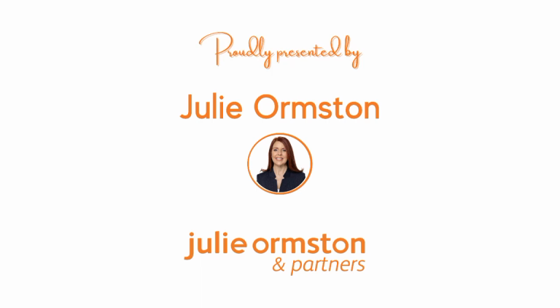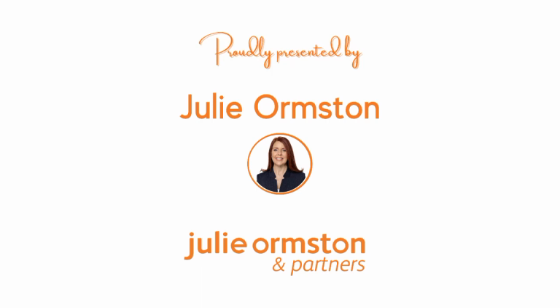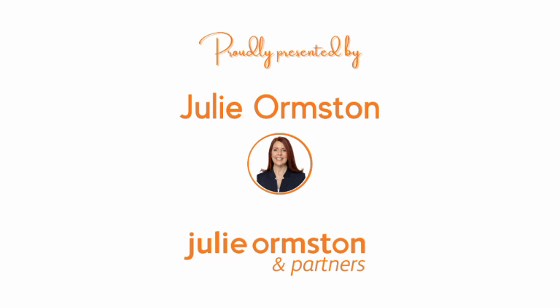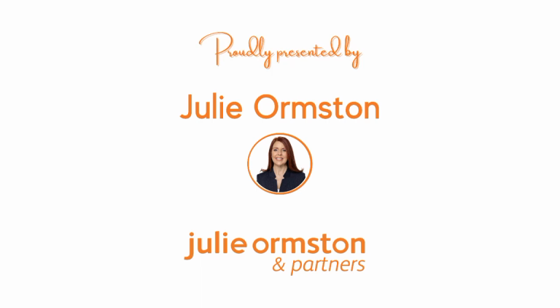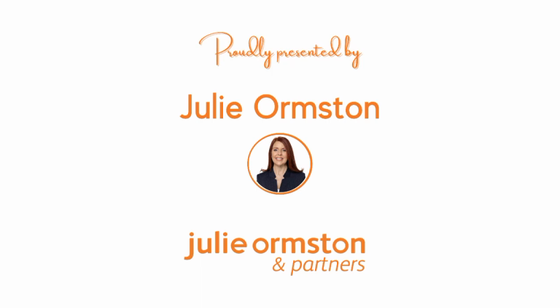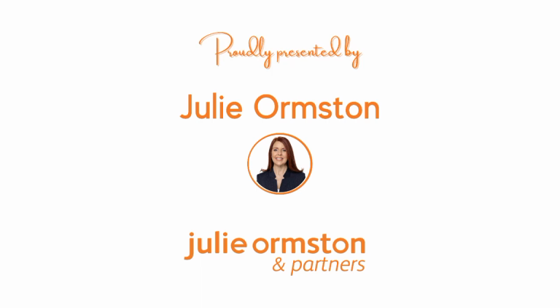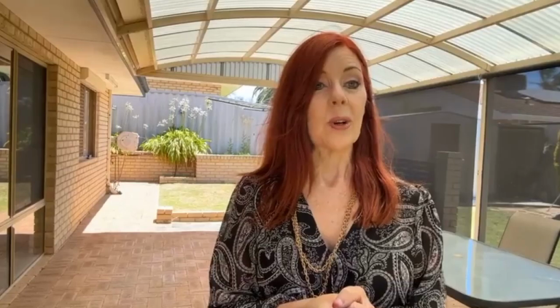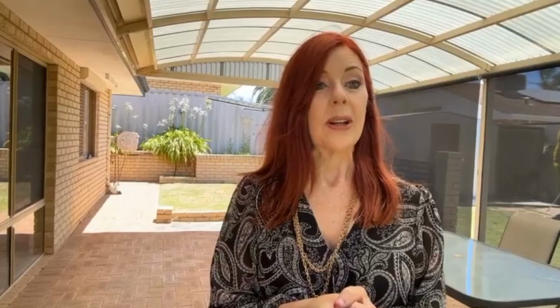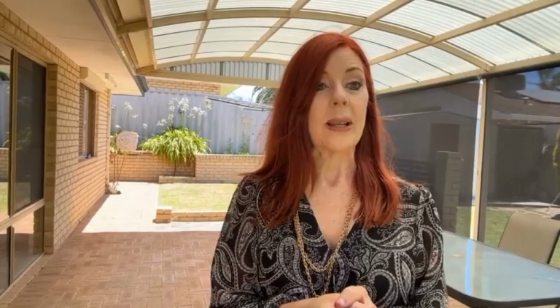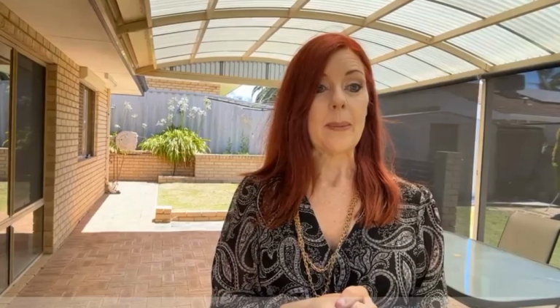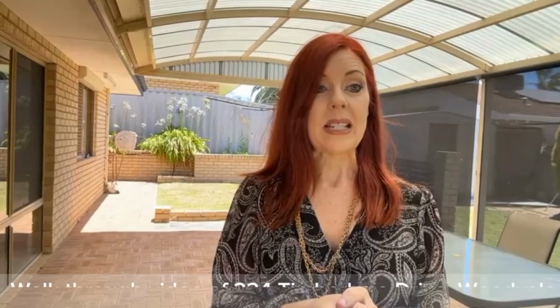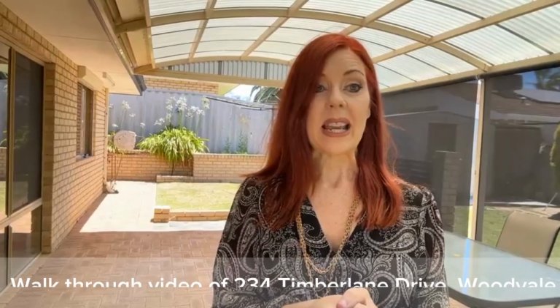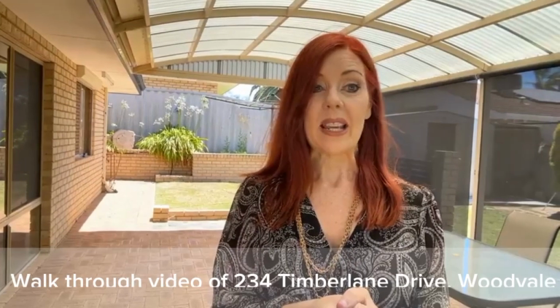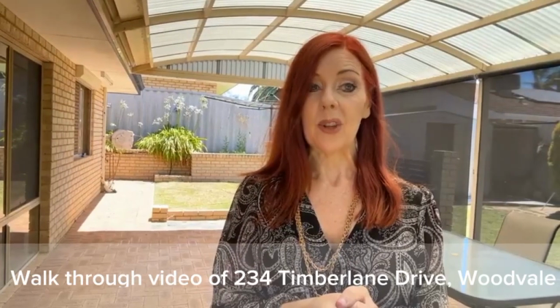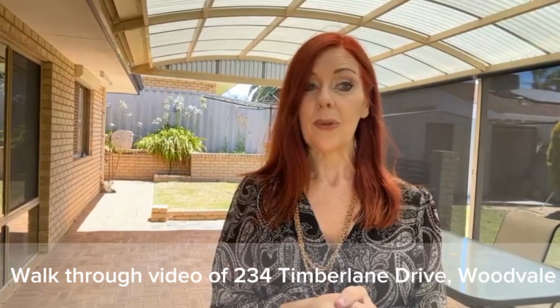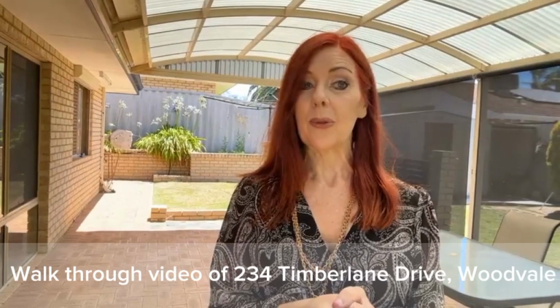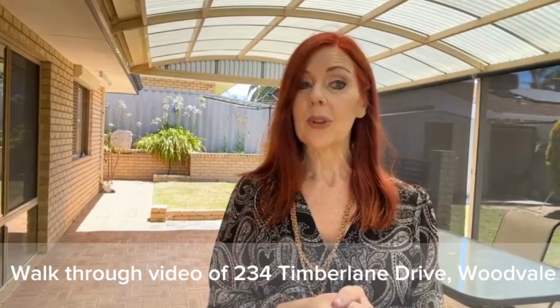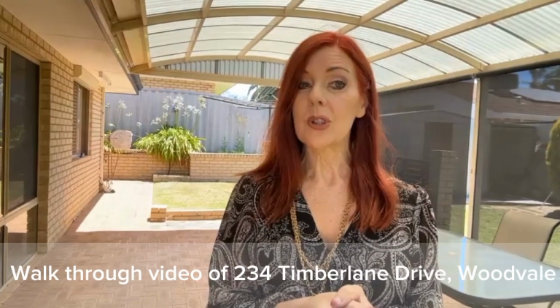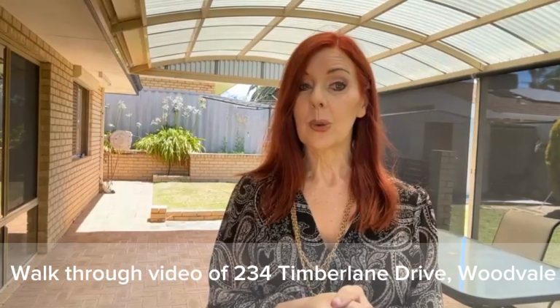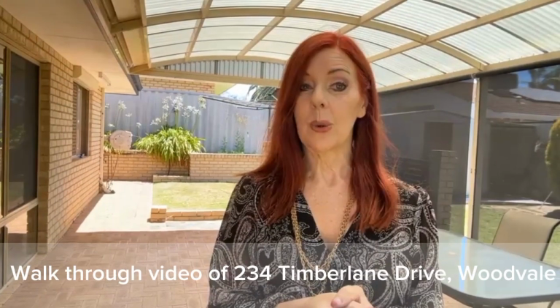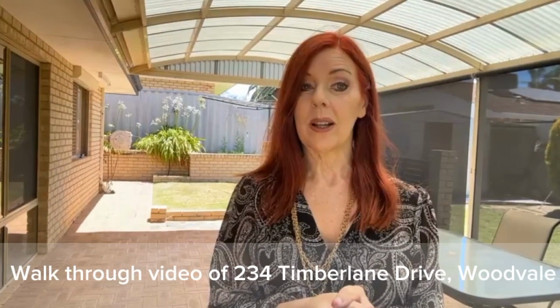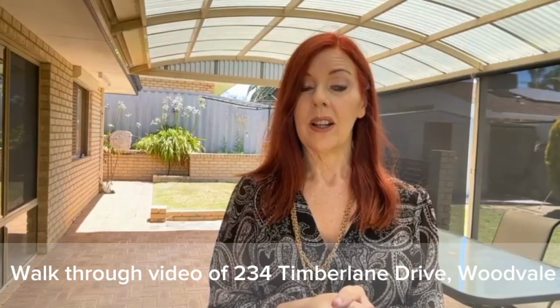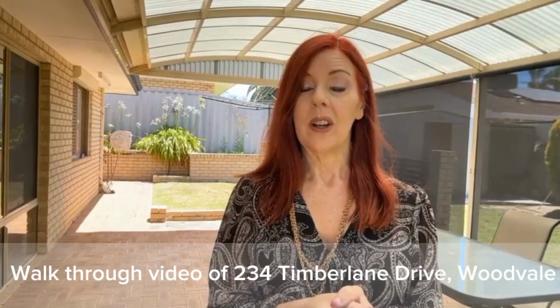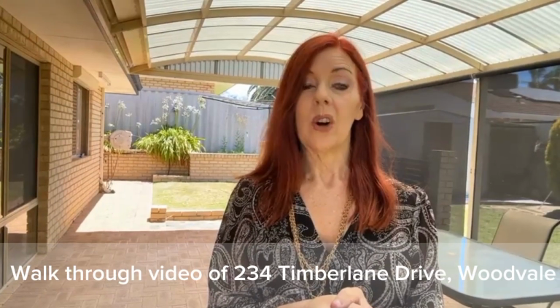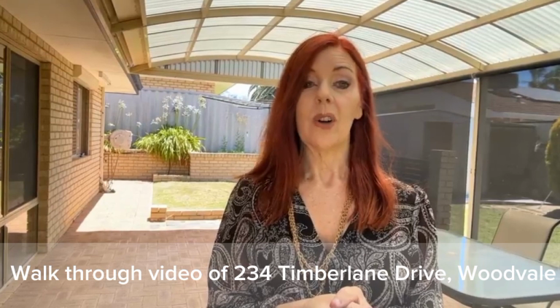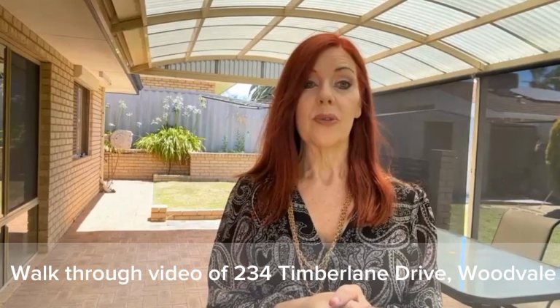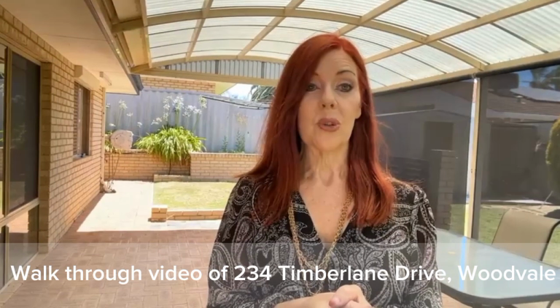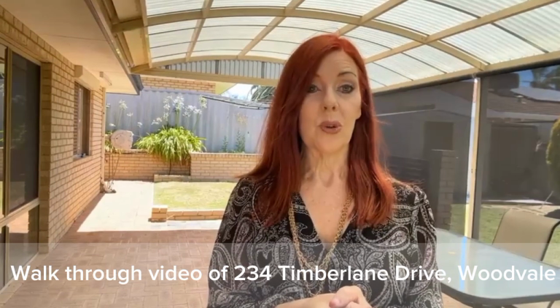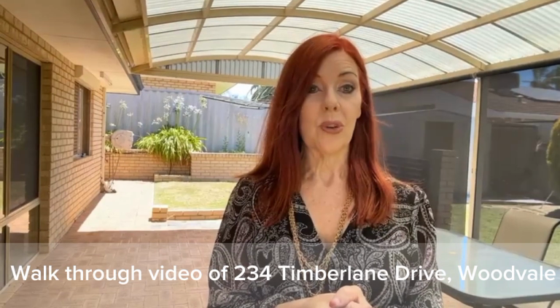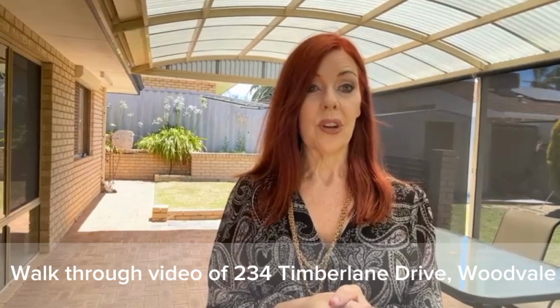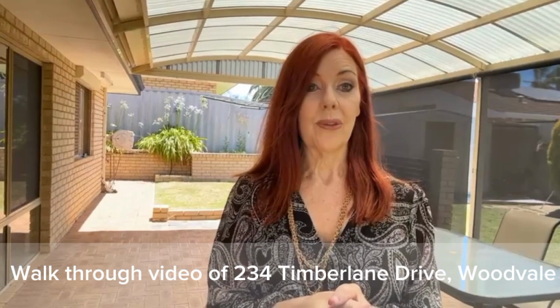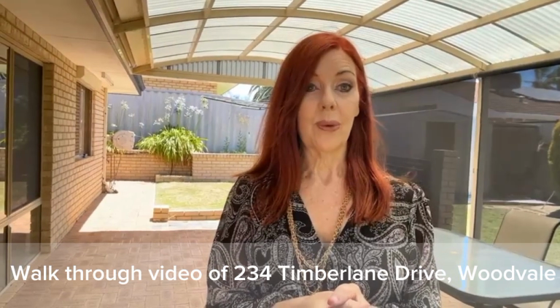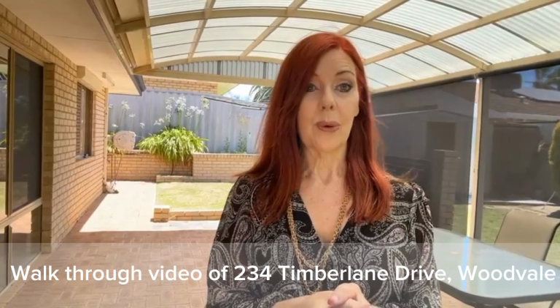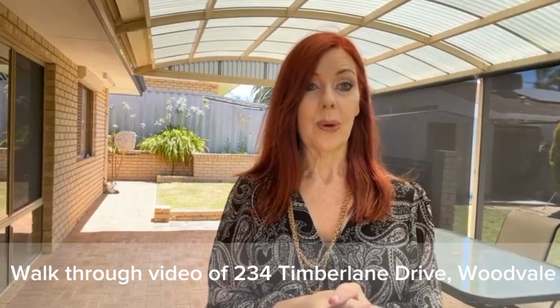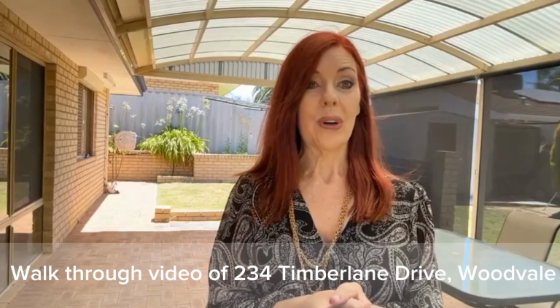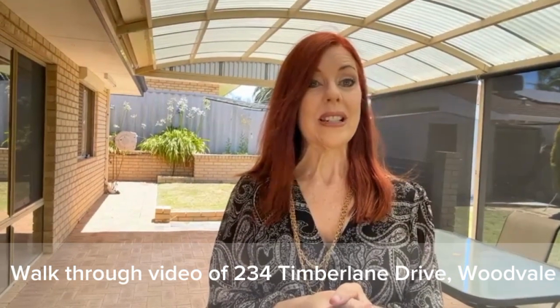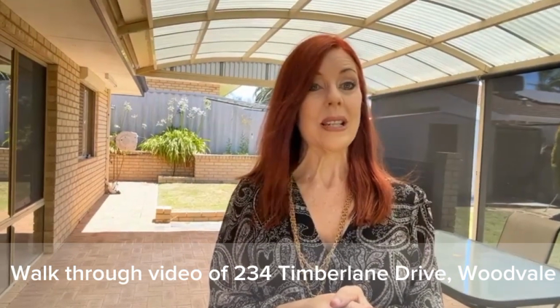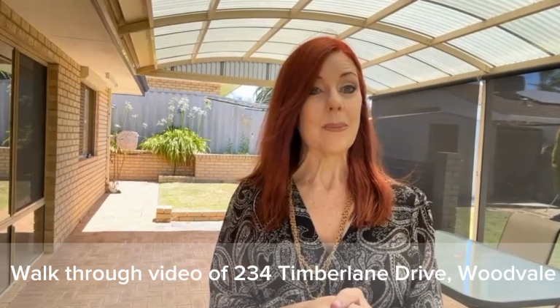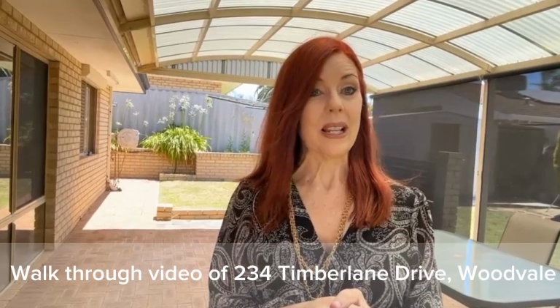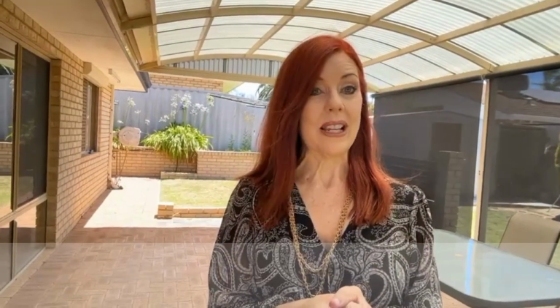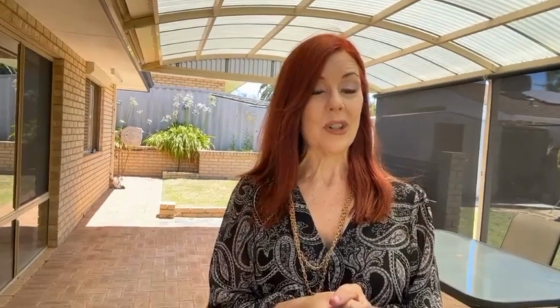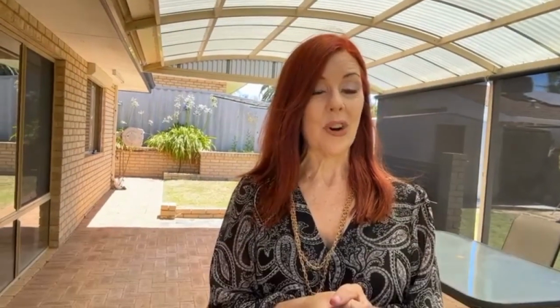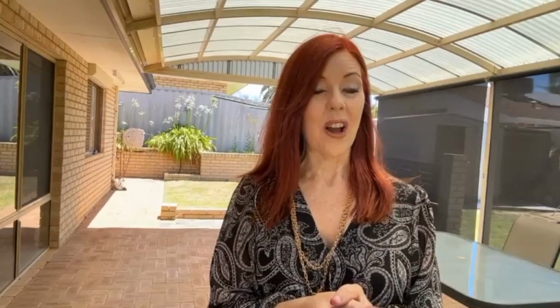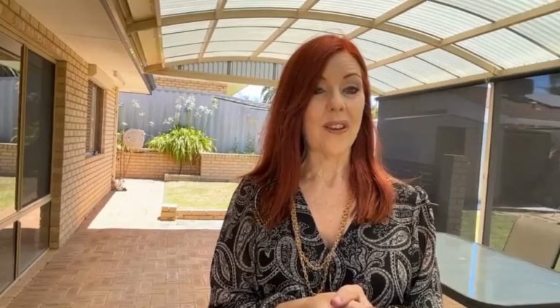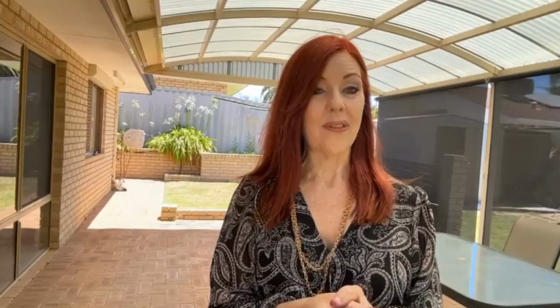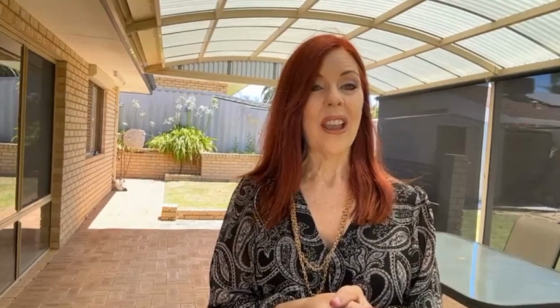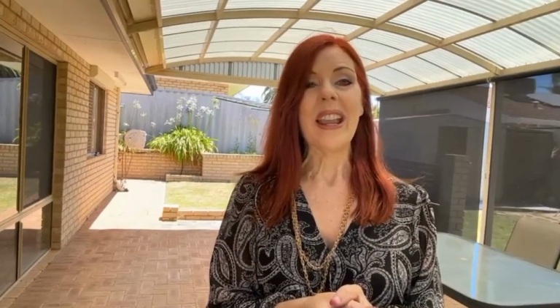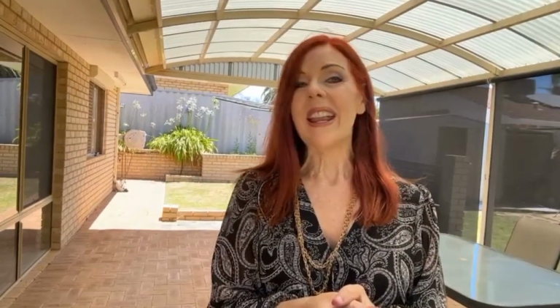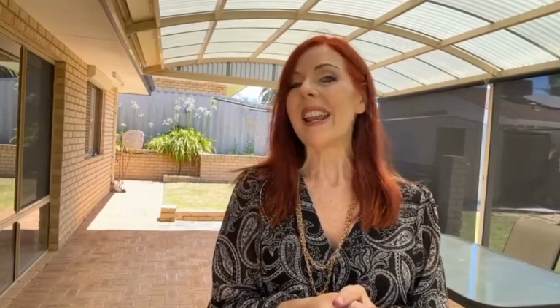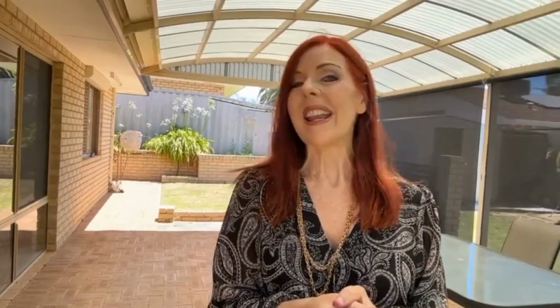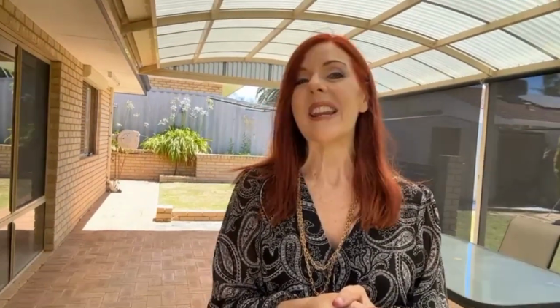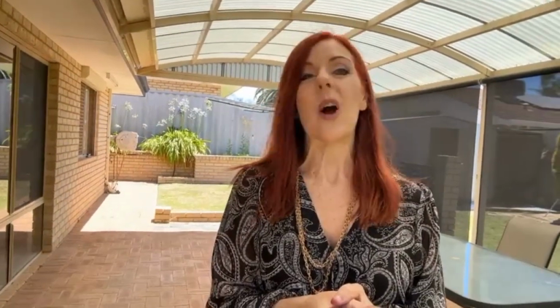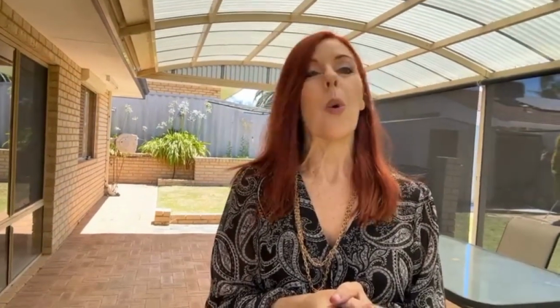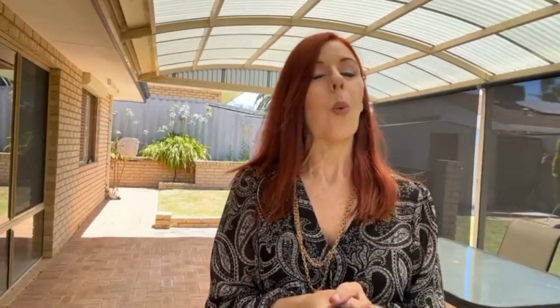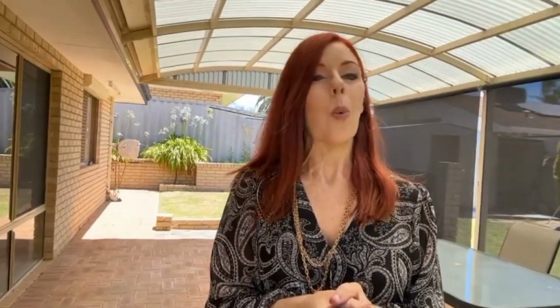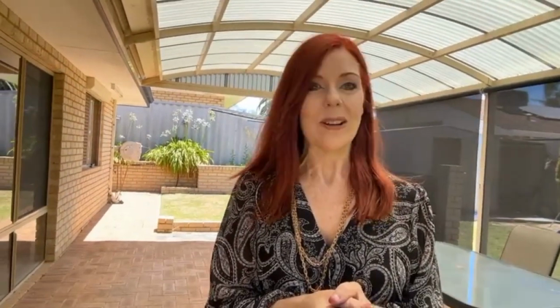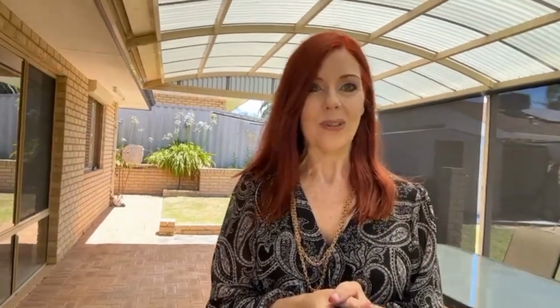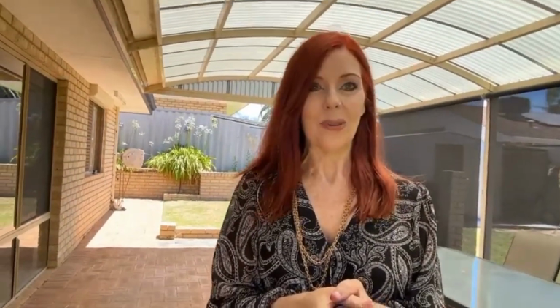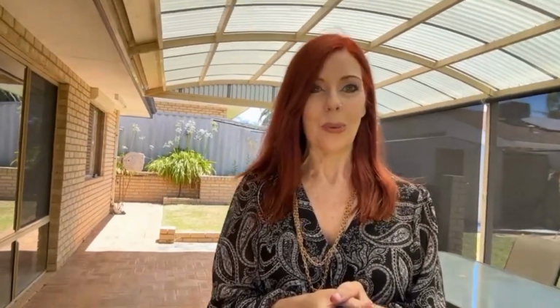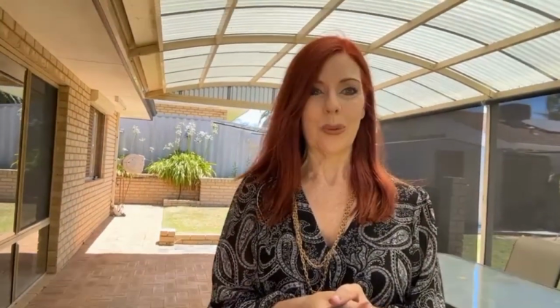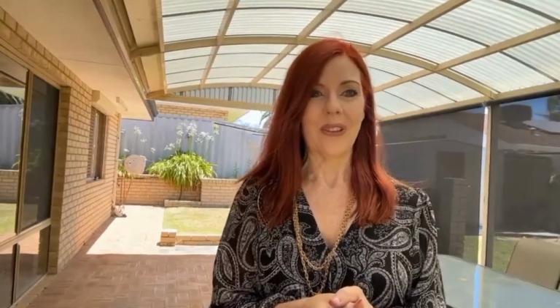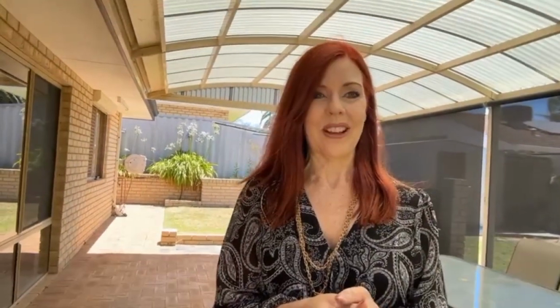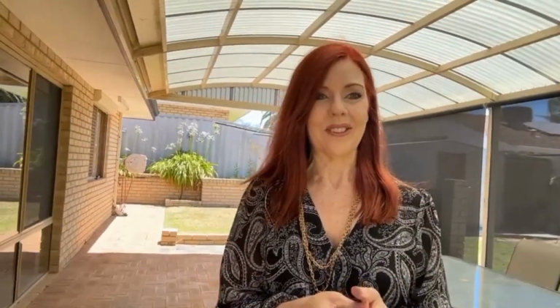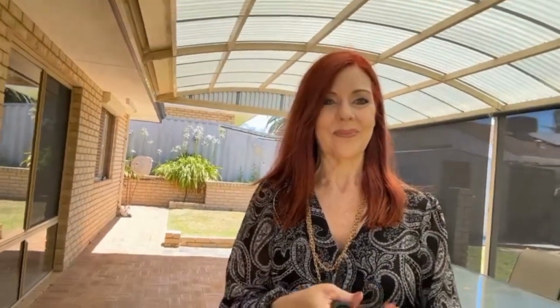Let me take you for a tour of 234 Timberlane Drive in wonderful Woodvale.